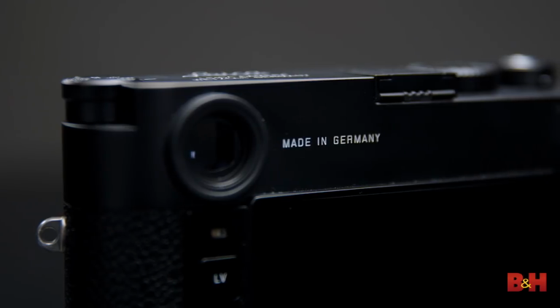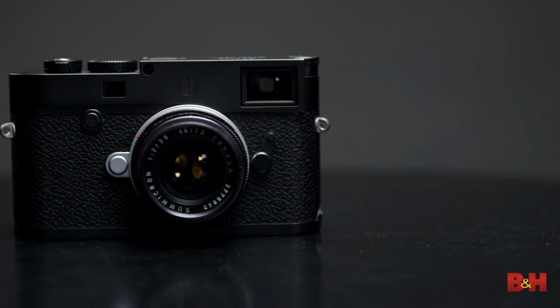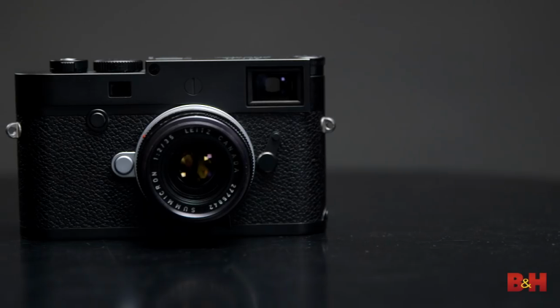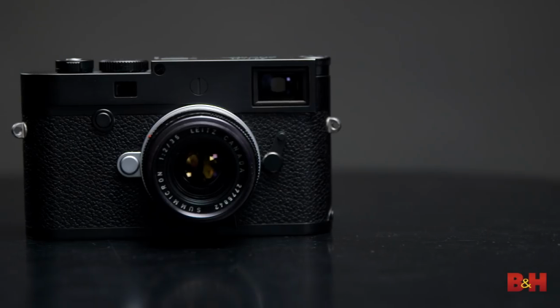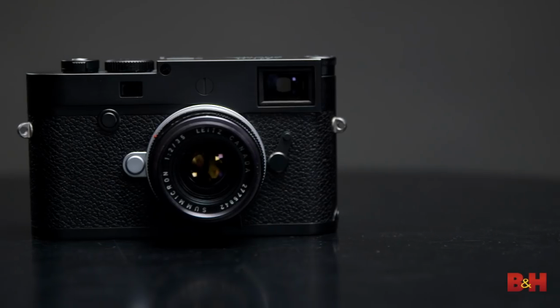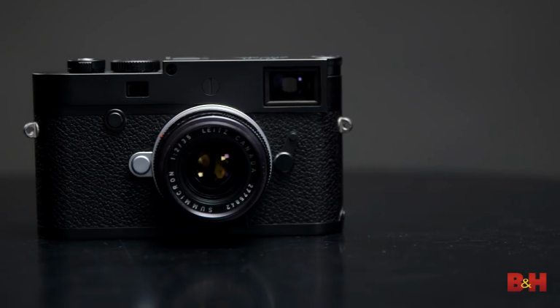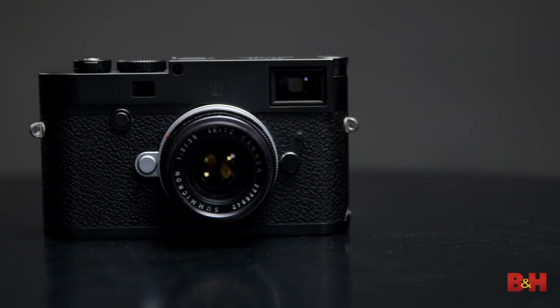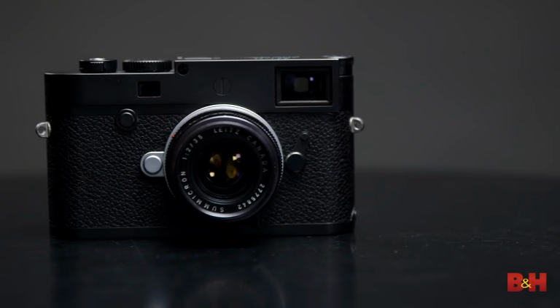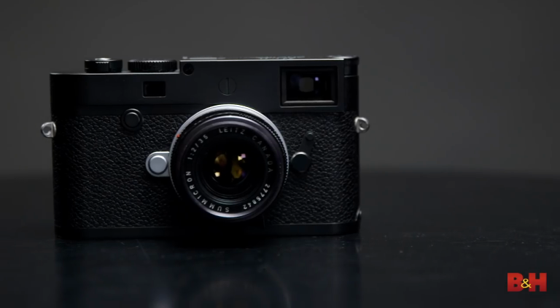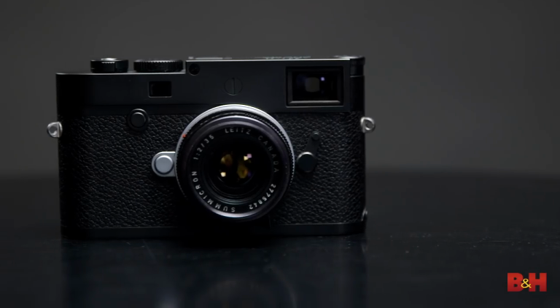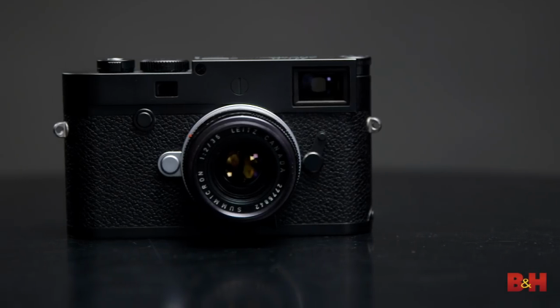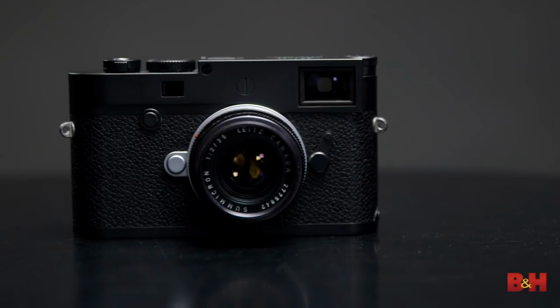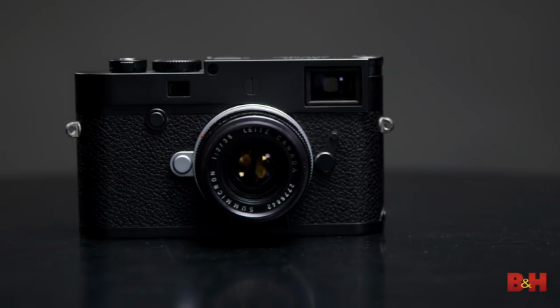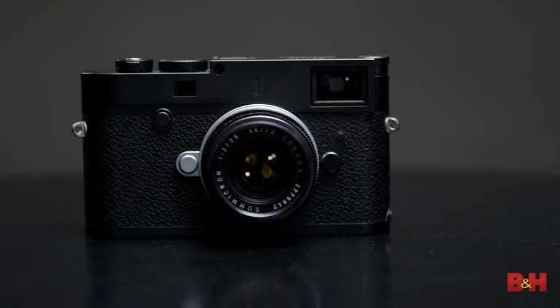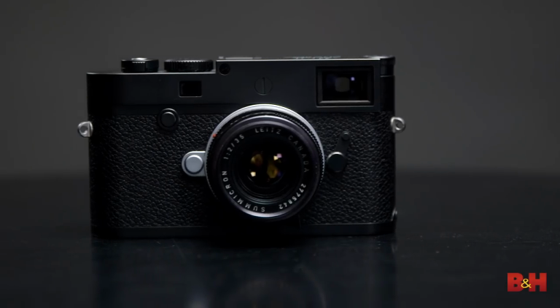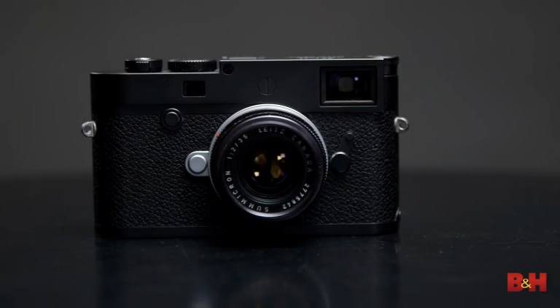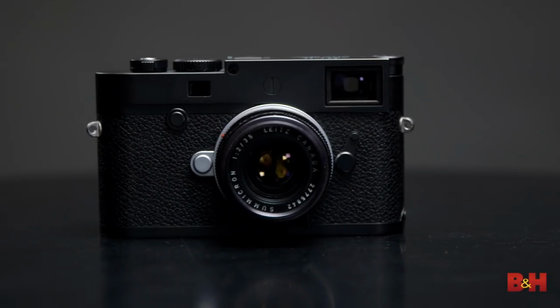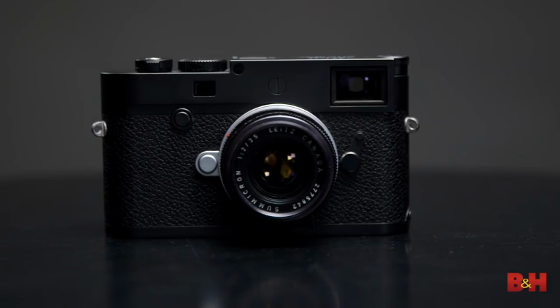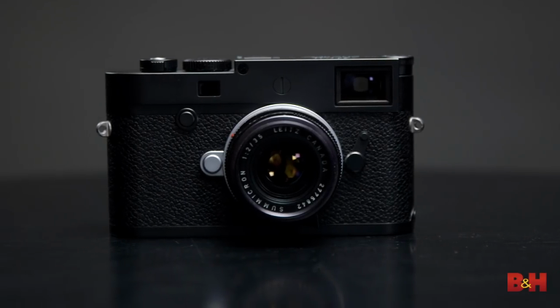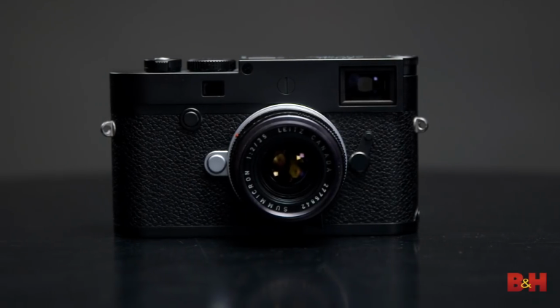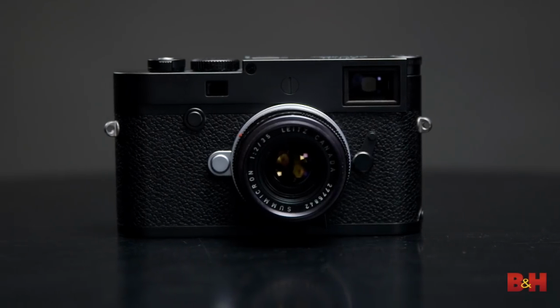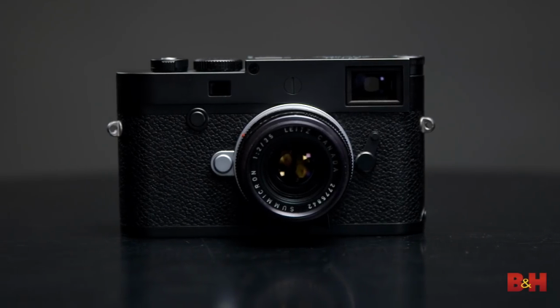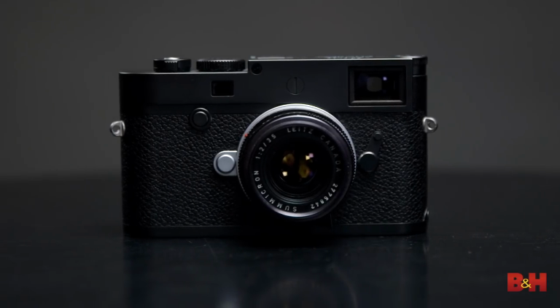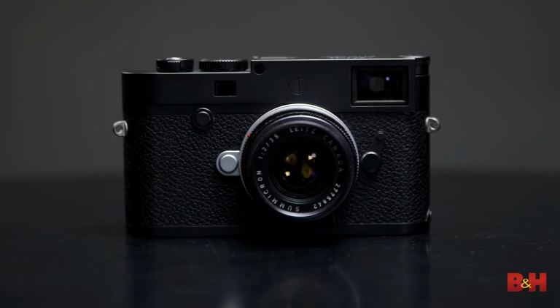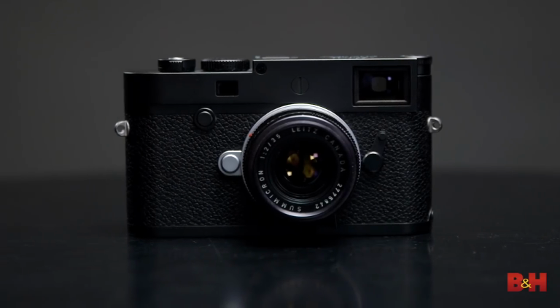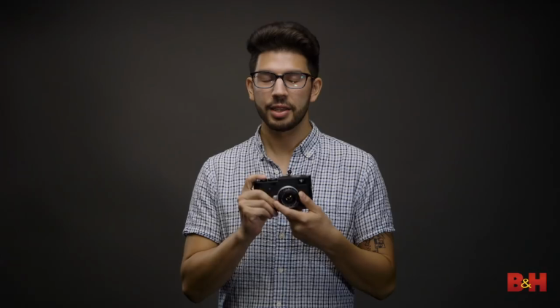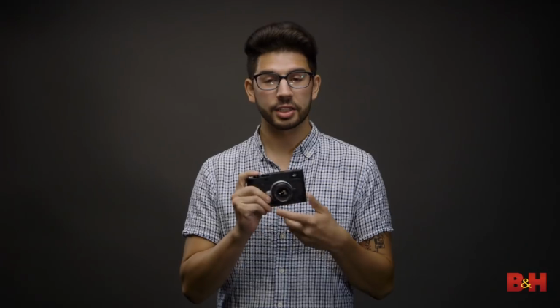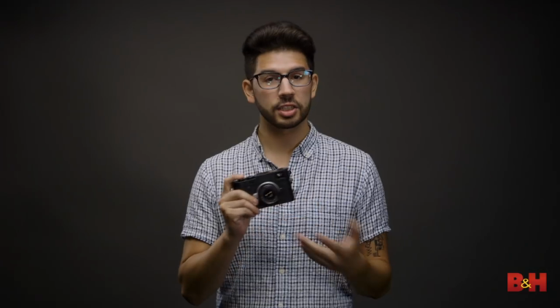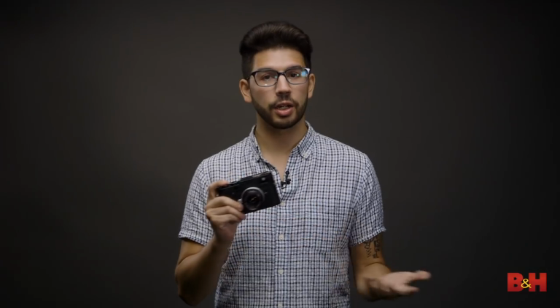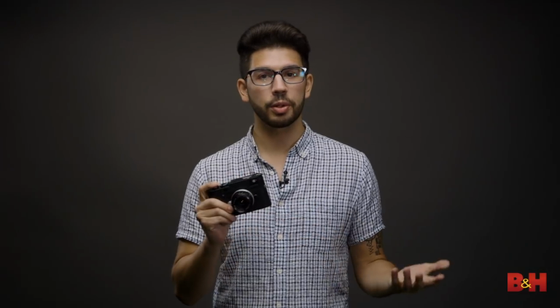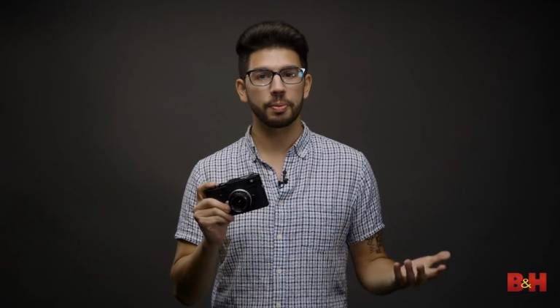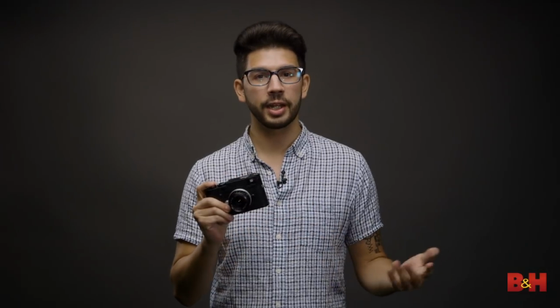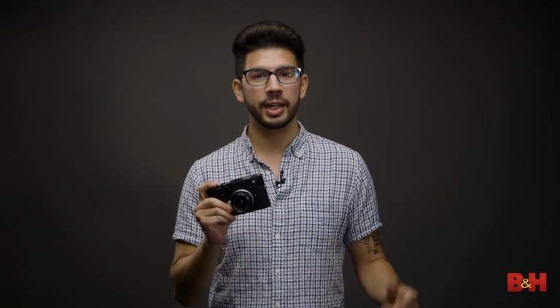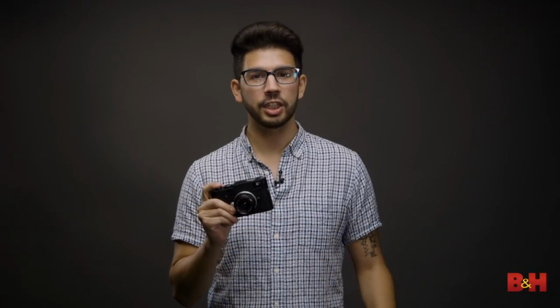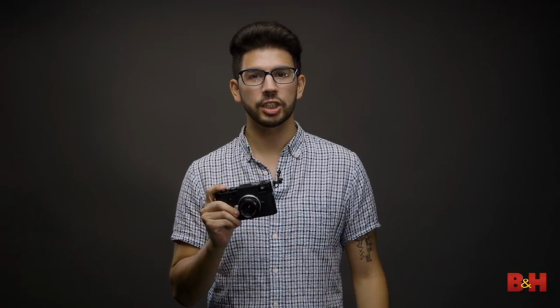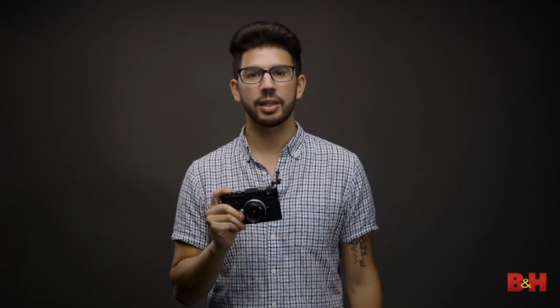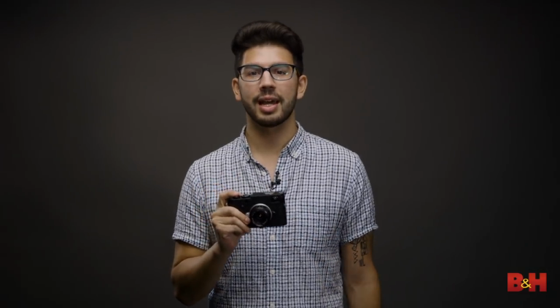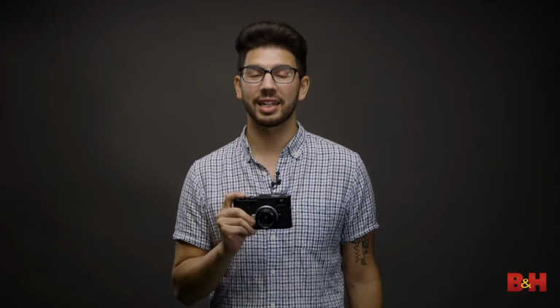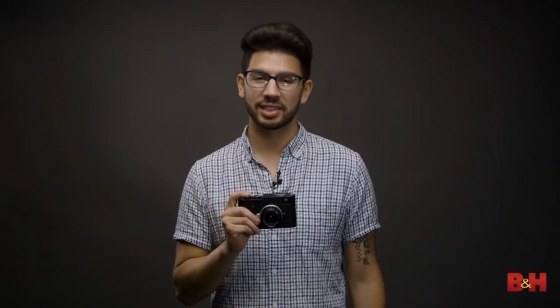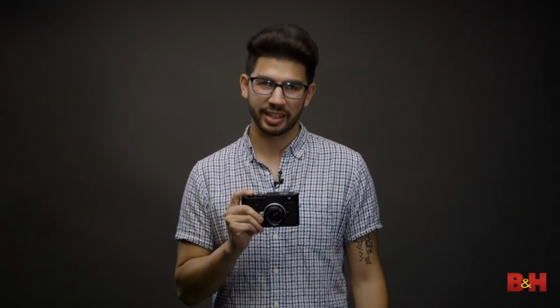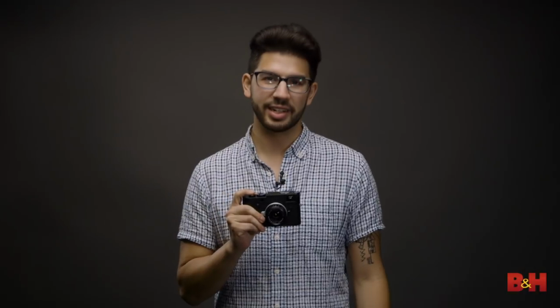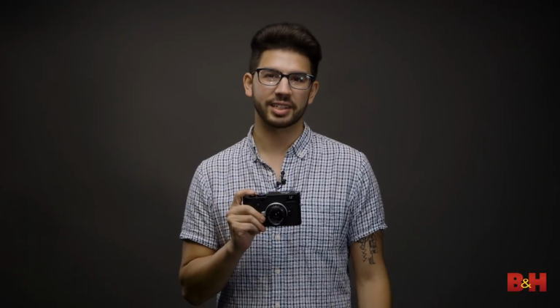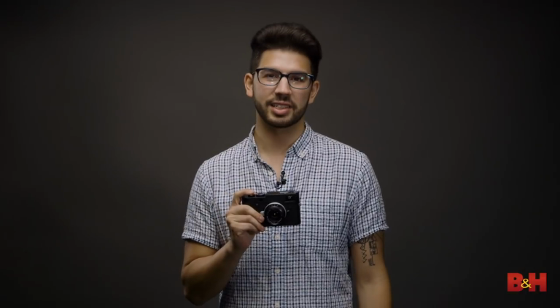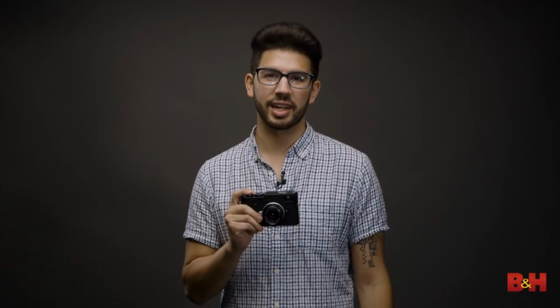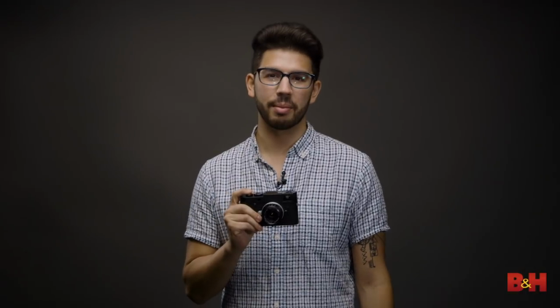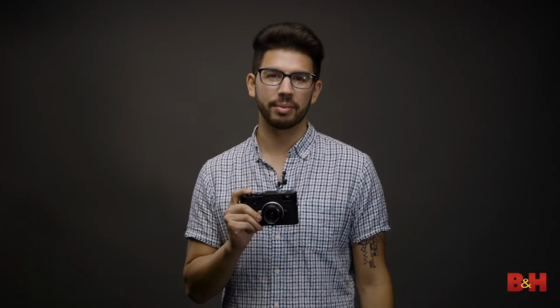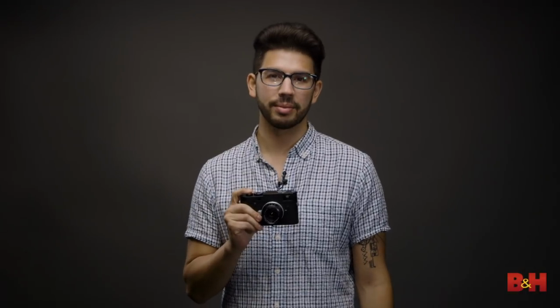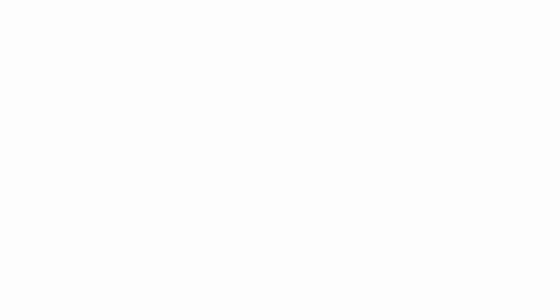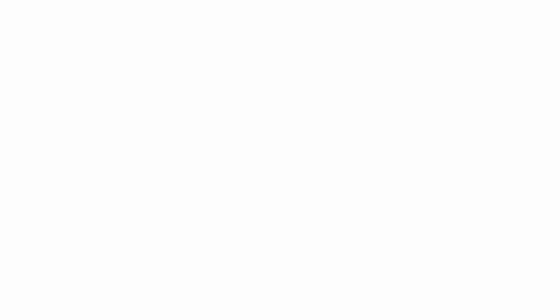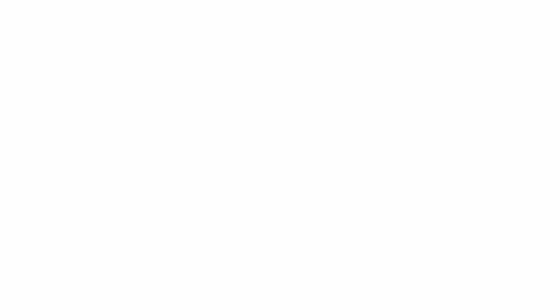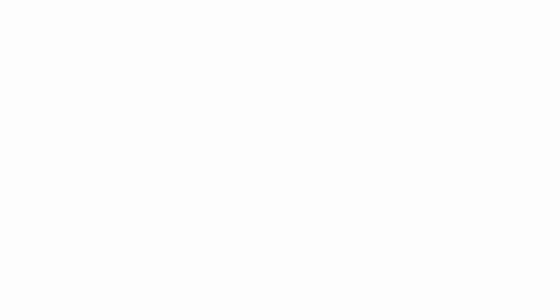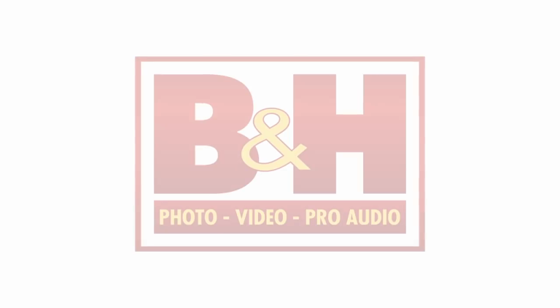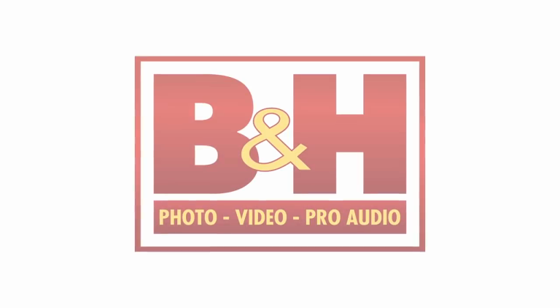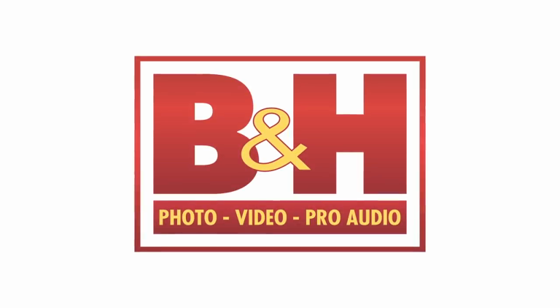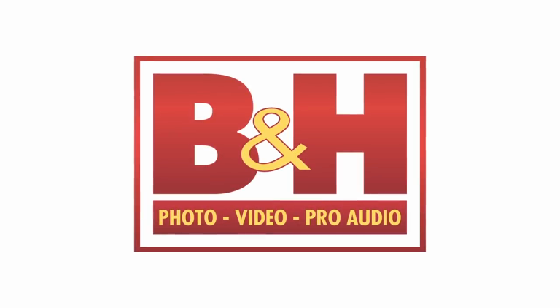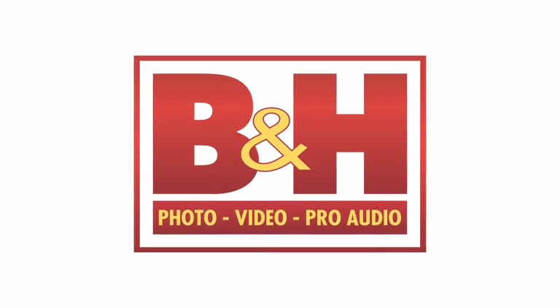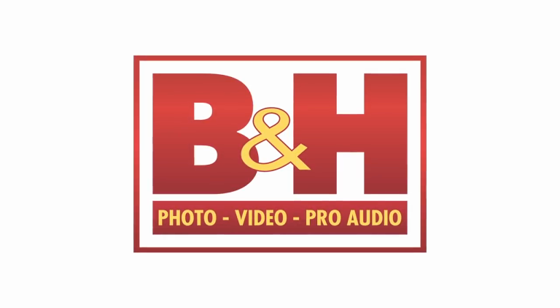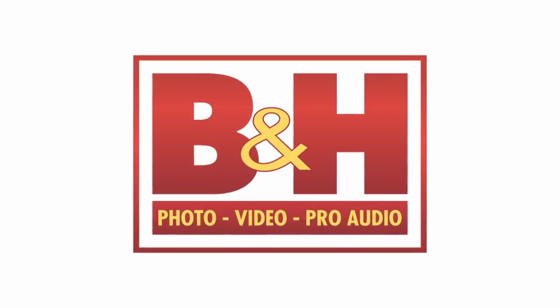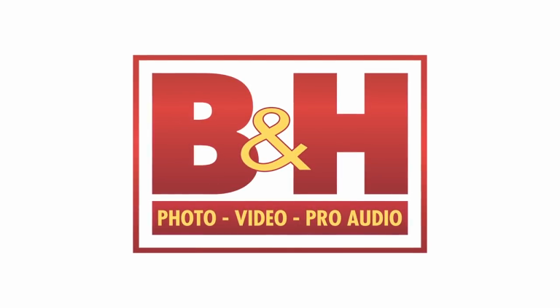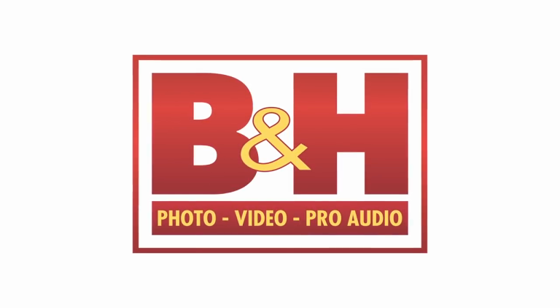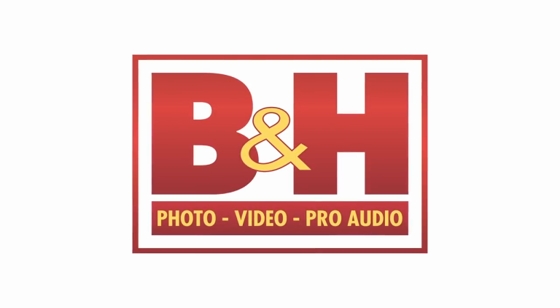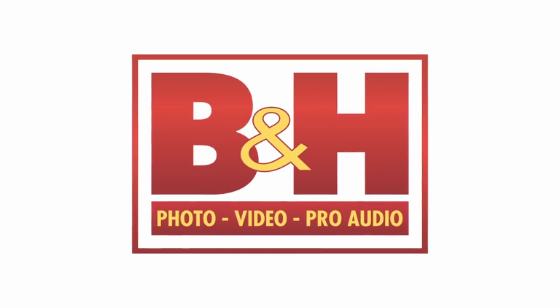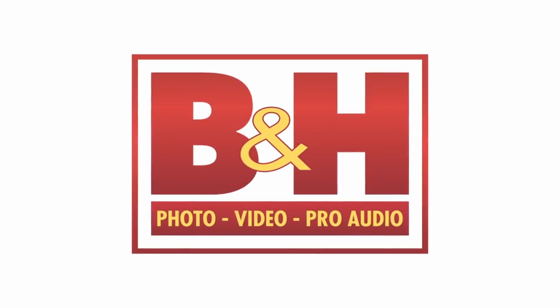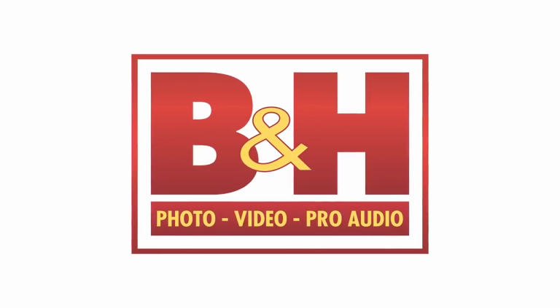So that's it for this quick look at the Leica M10P. This is Doug with B&H, and I'll see you next time.